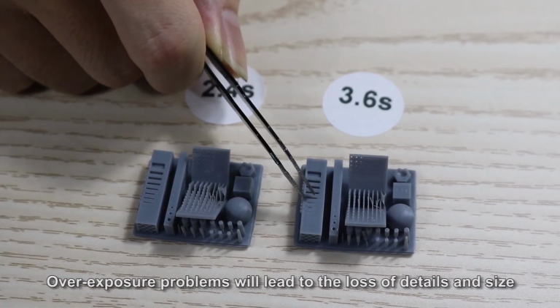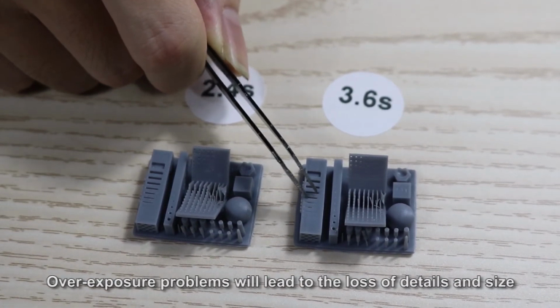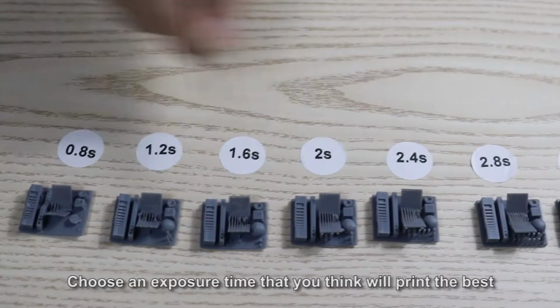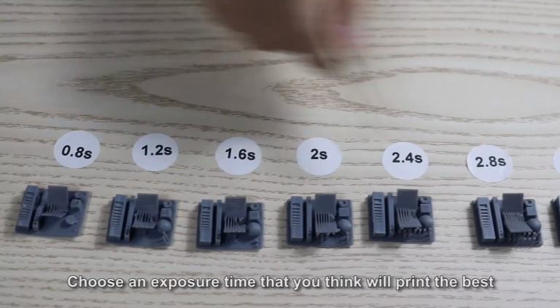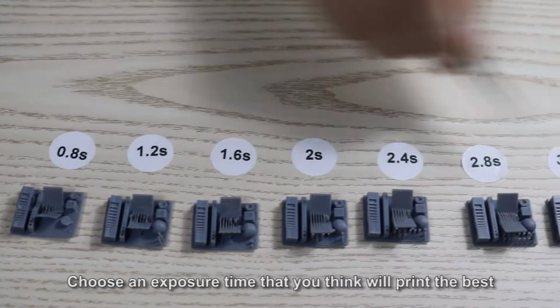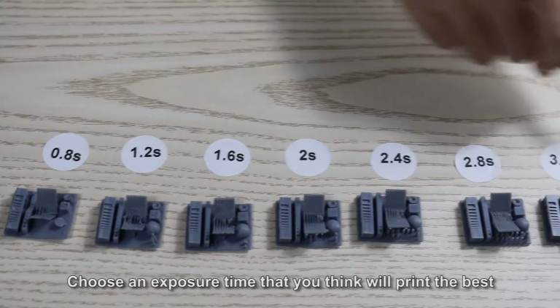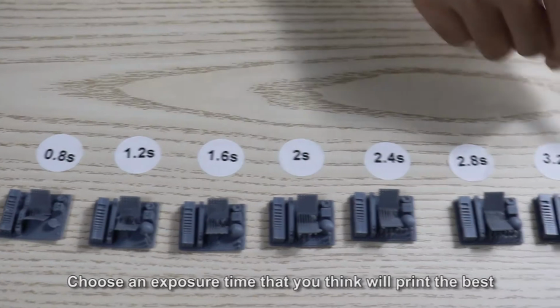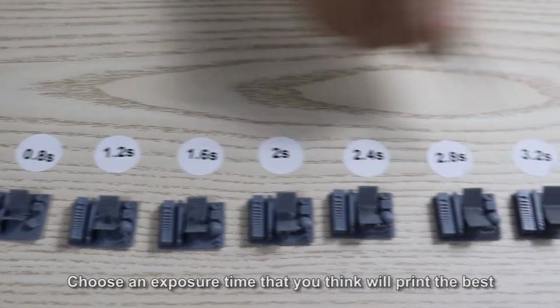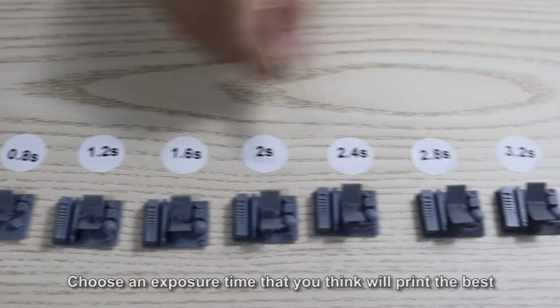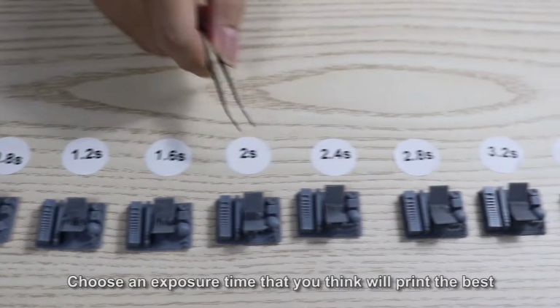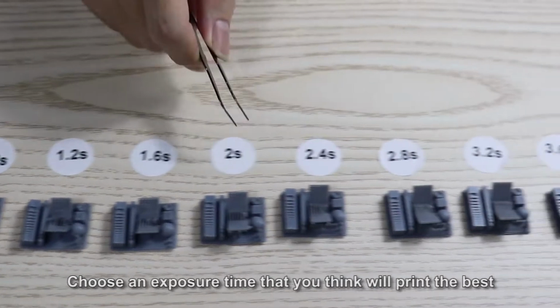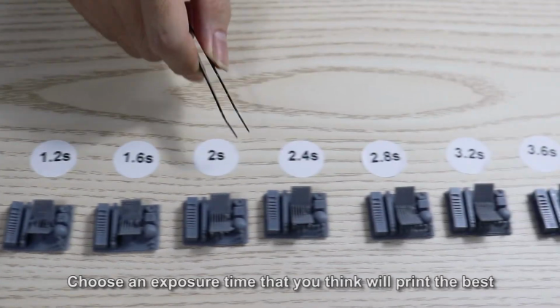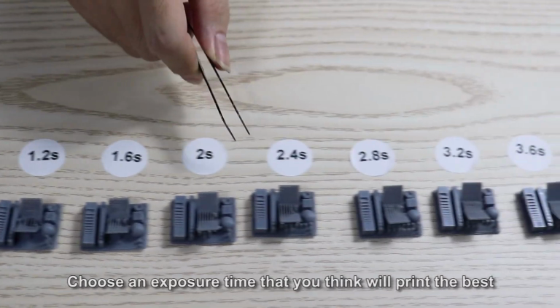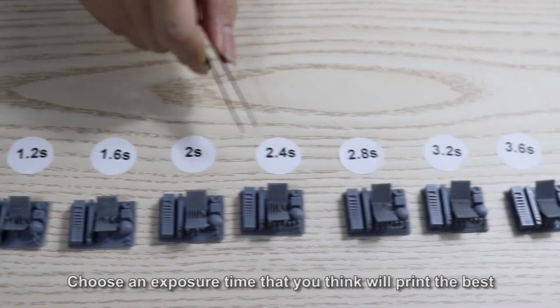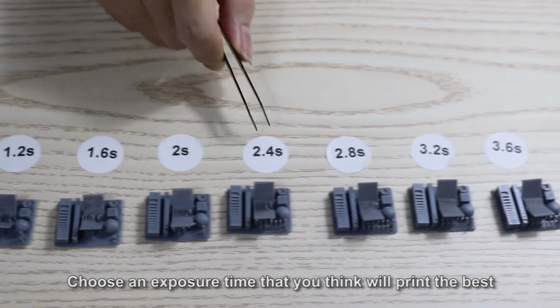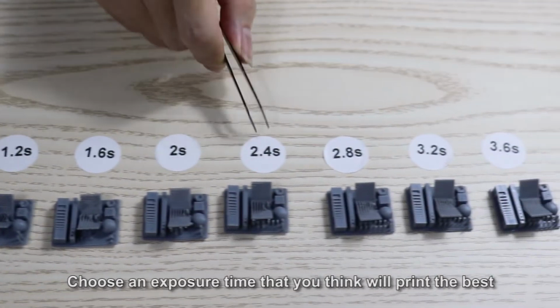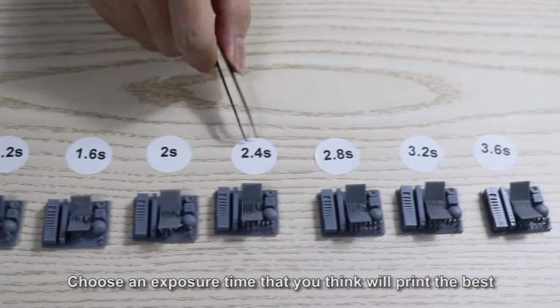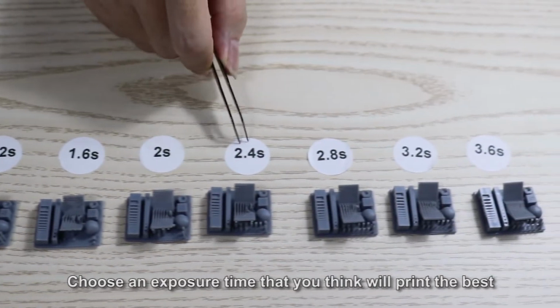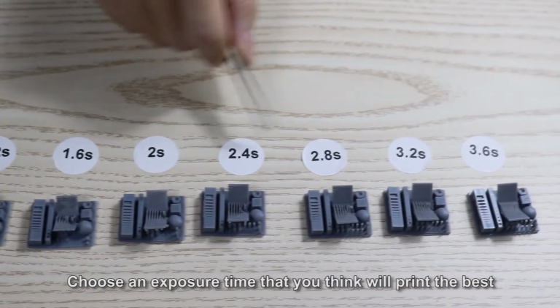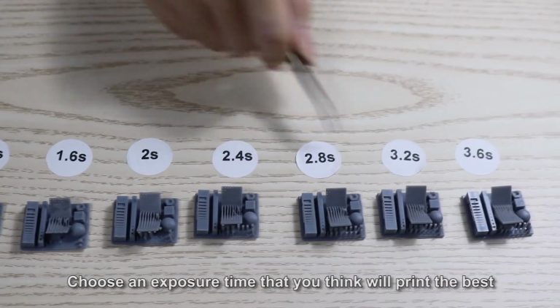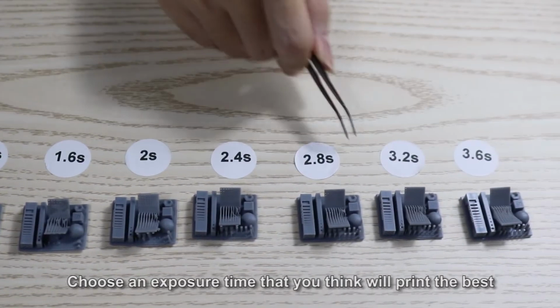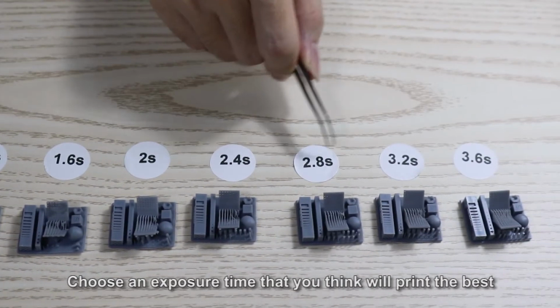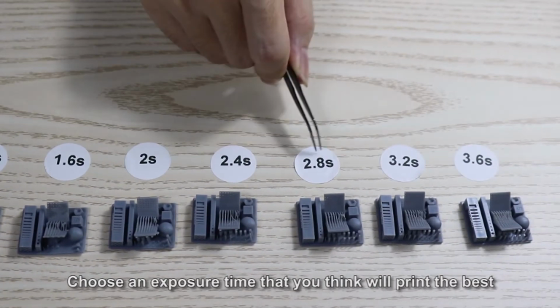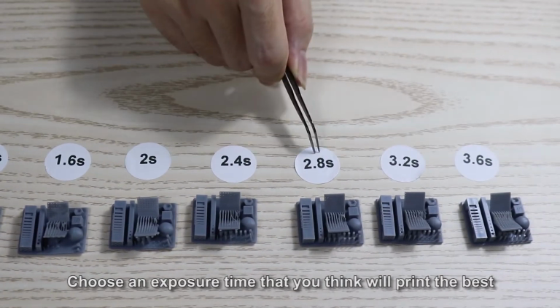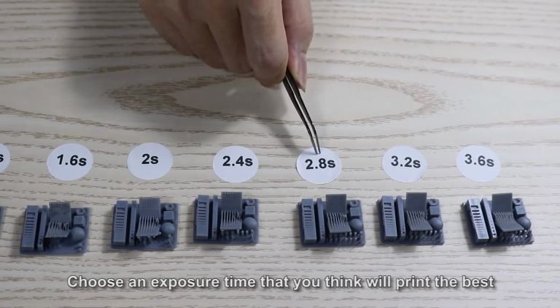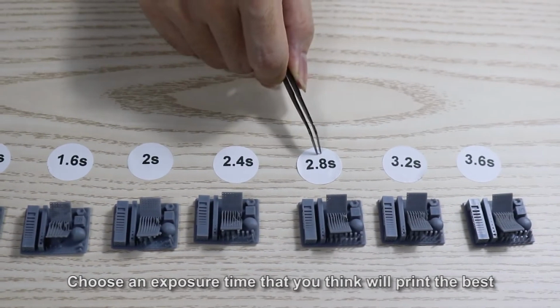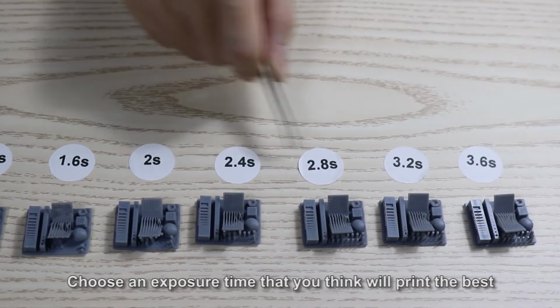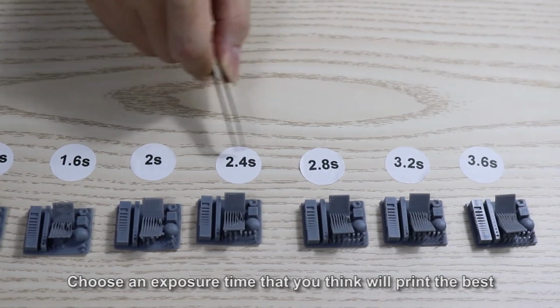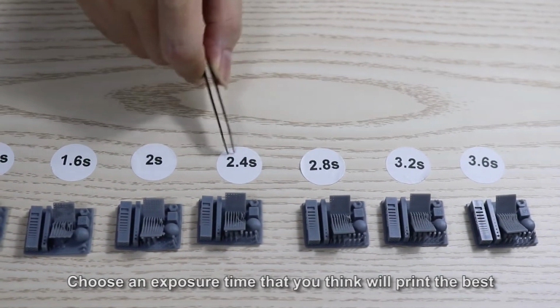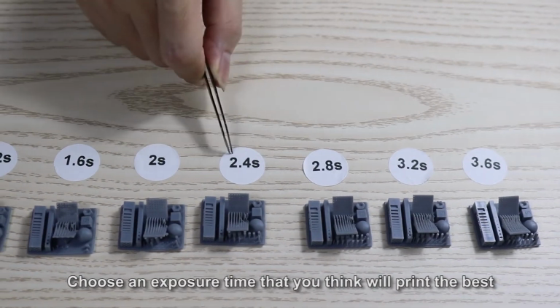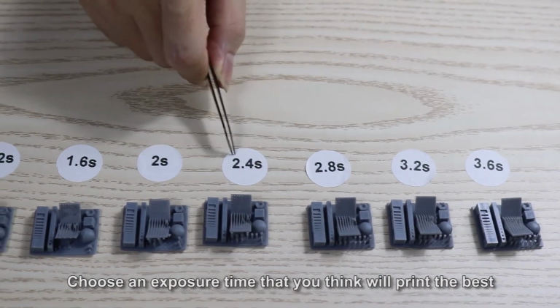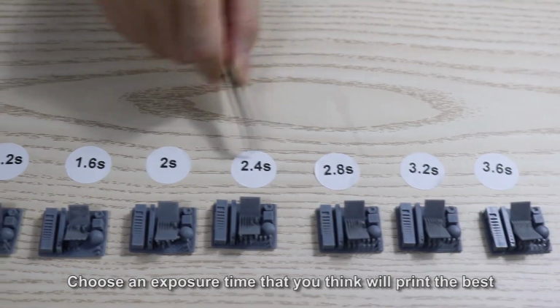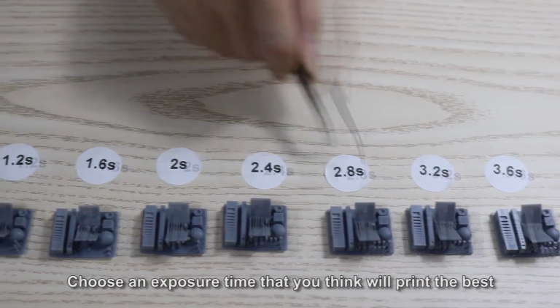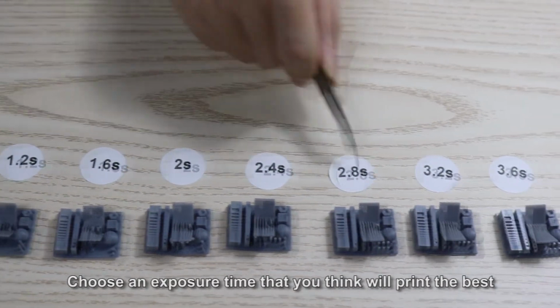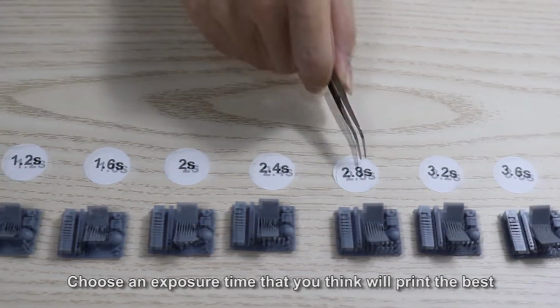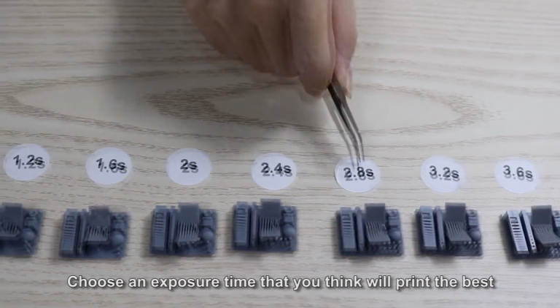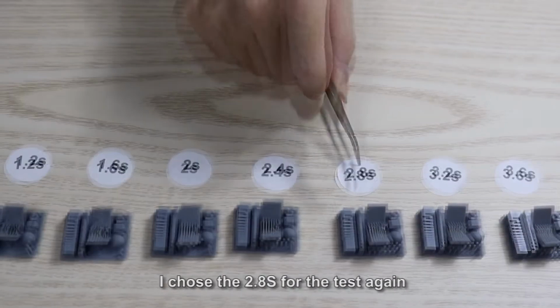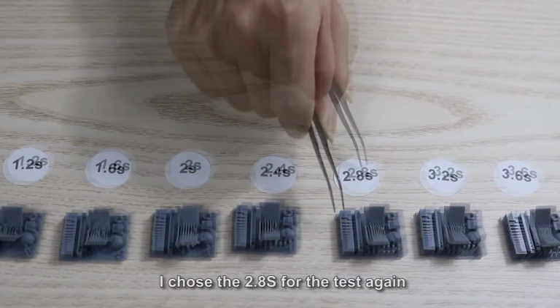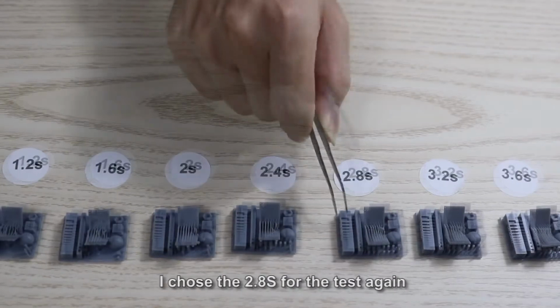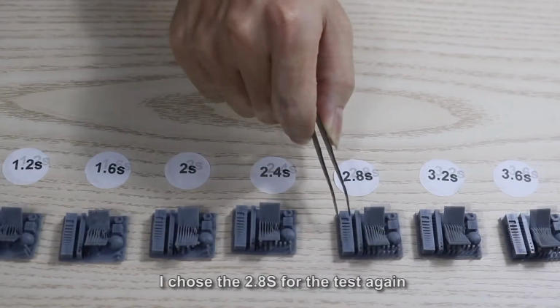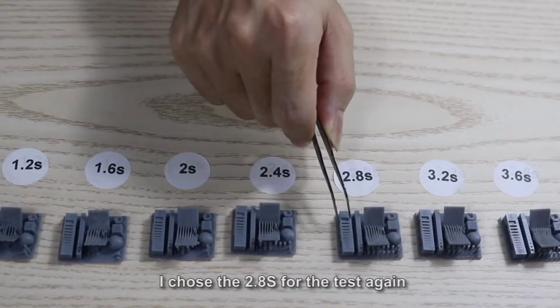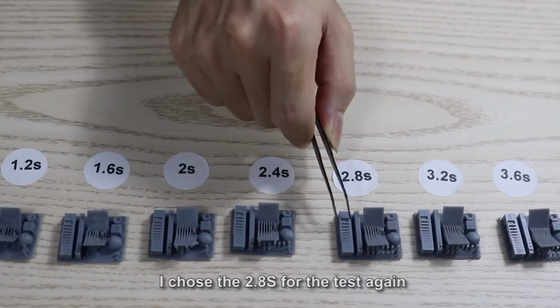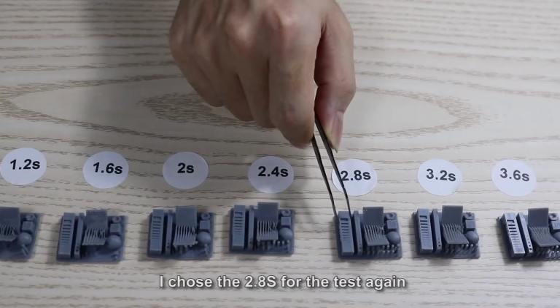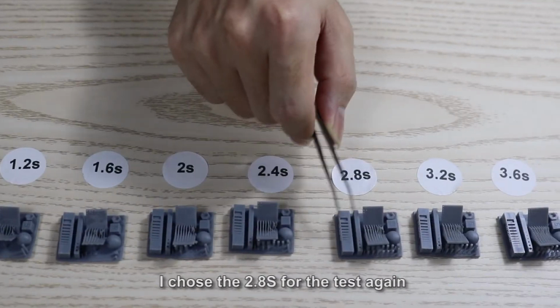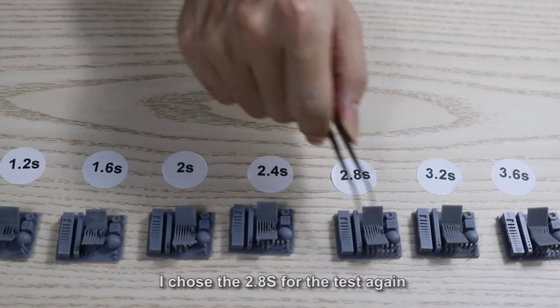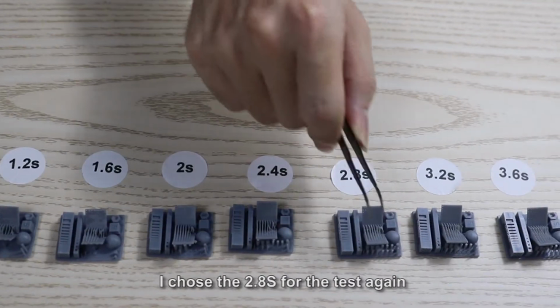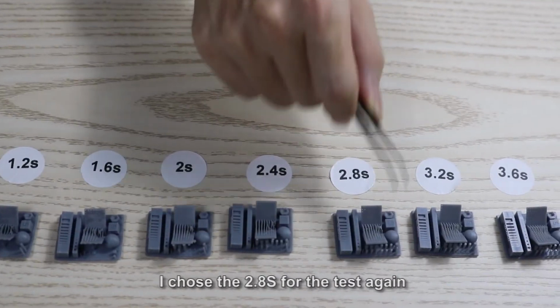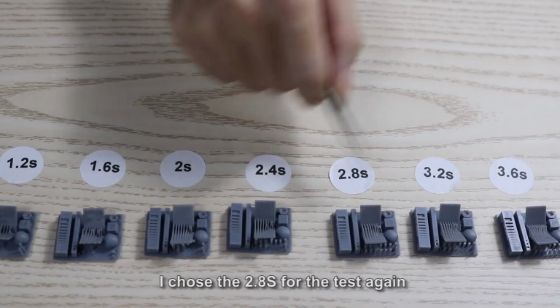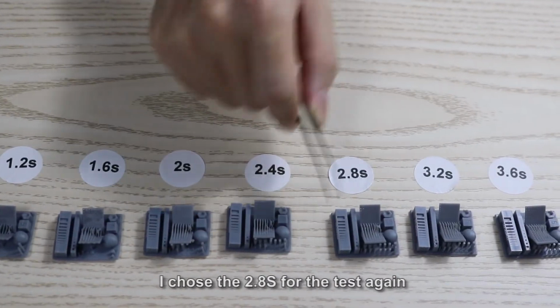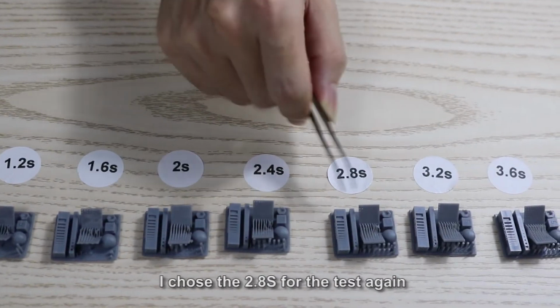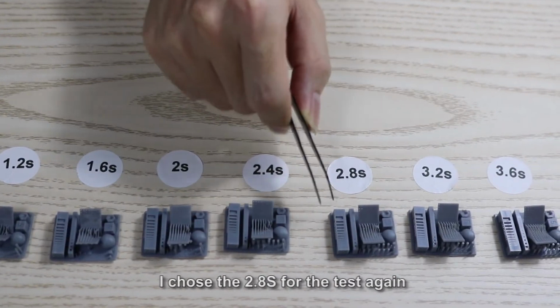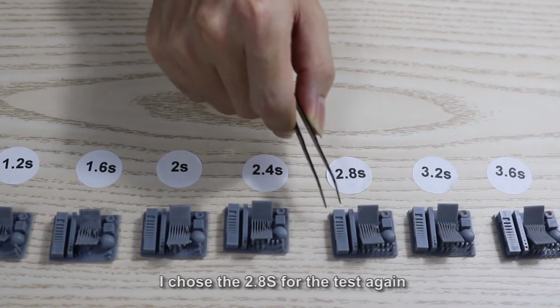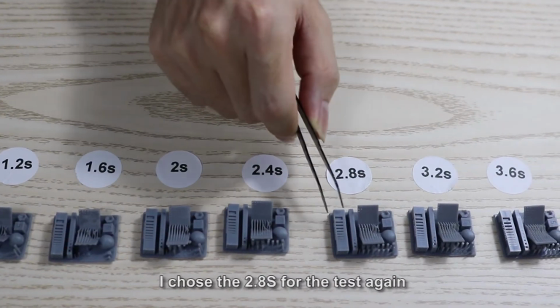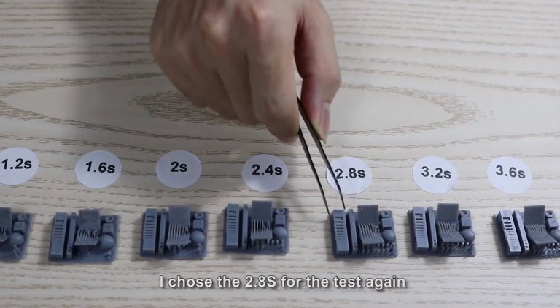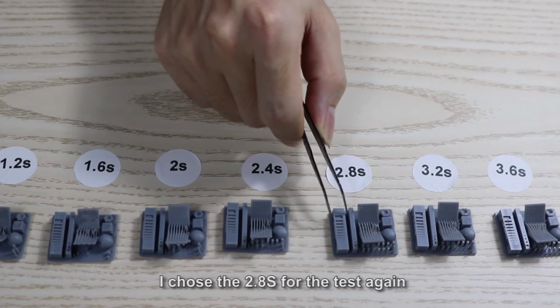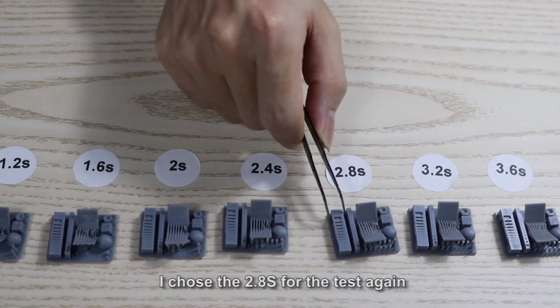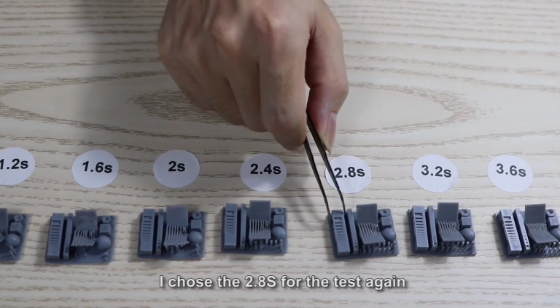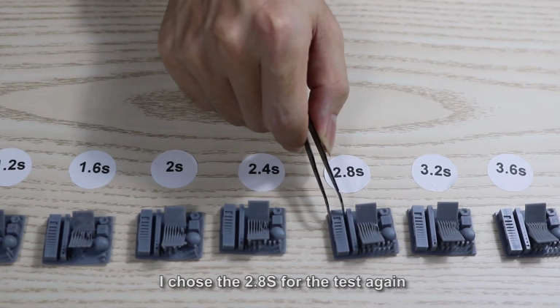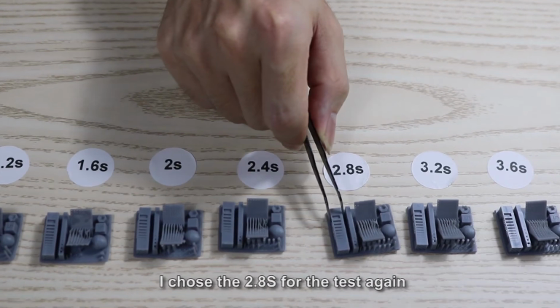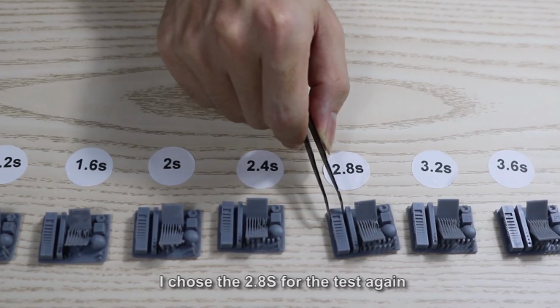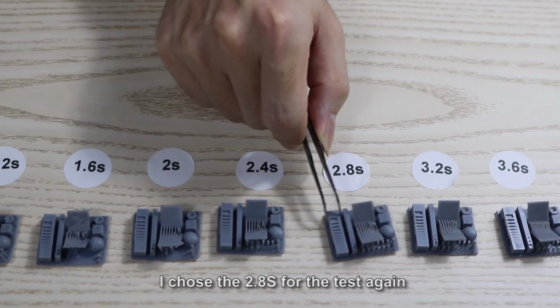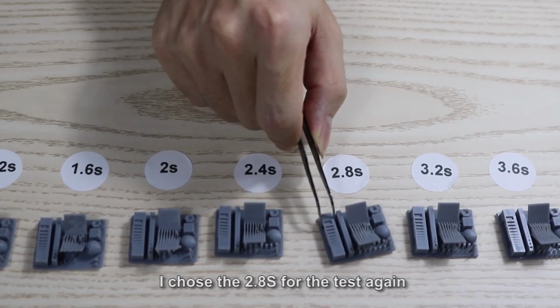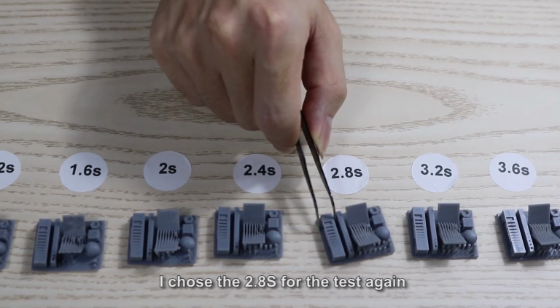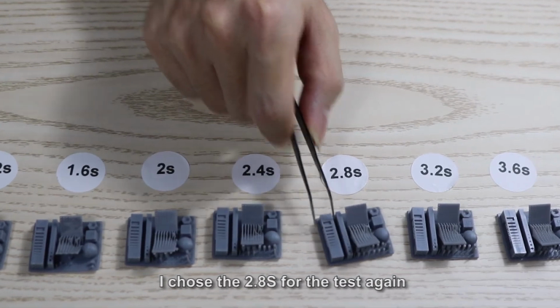Choose any exposure time that you think will print the best. I chose 2.8 seconds for the test again.